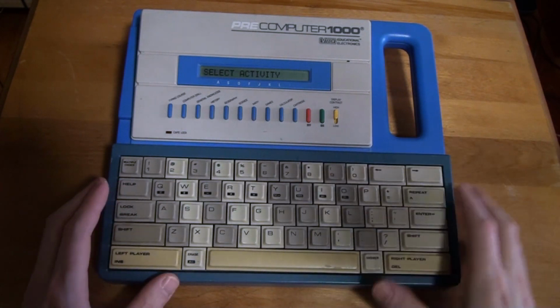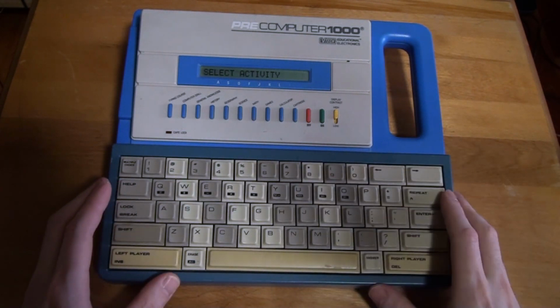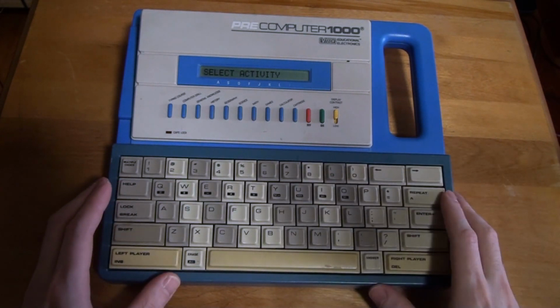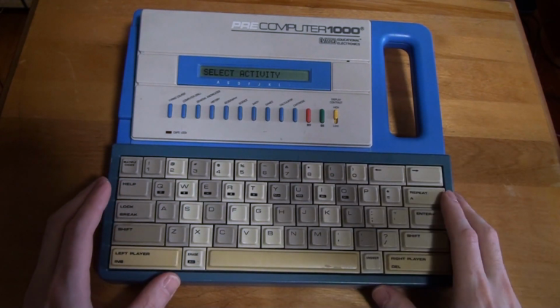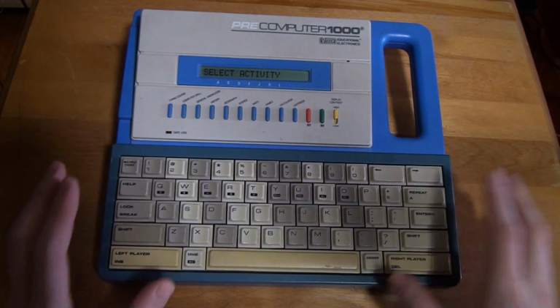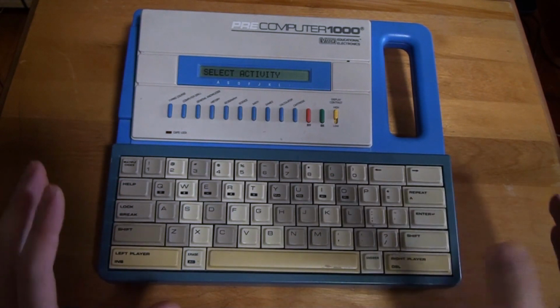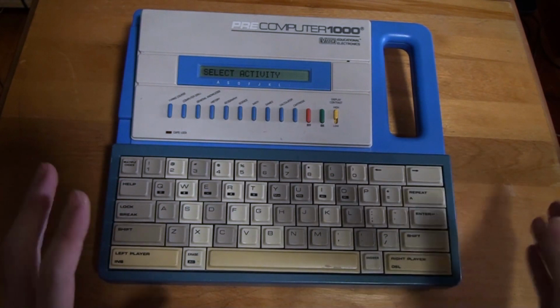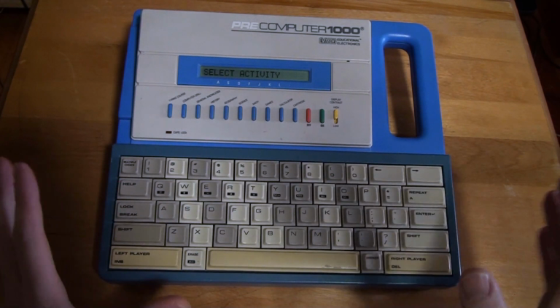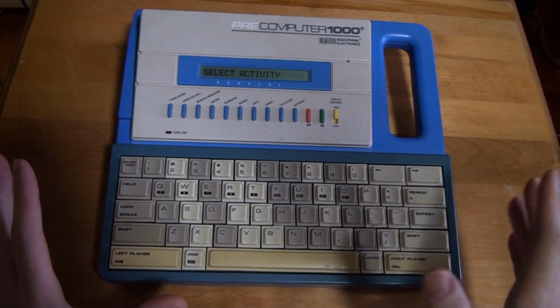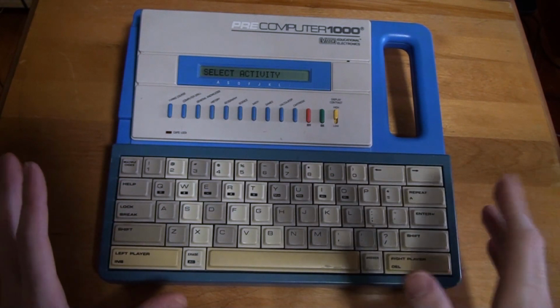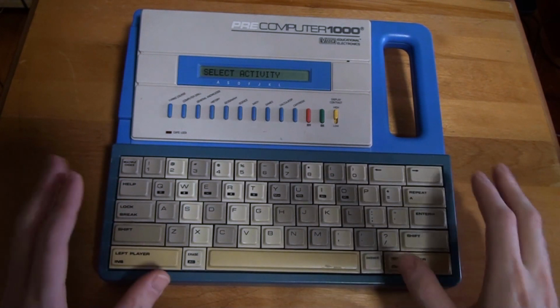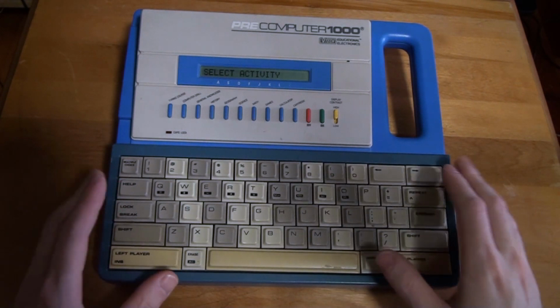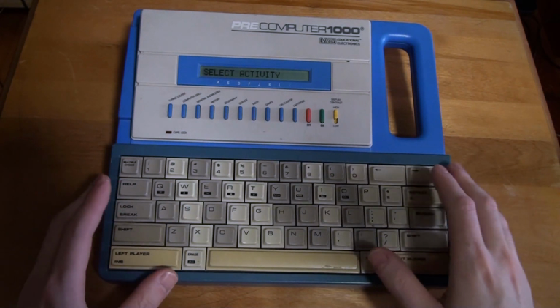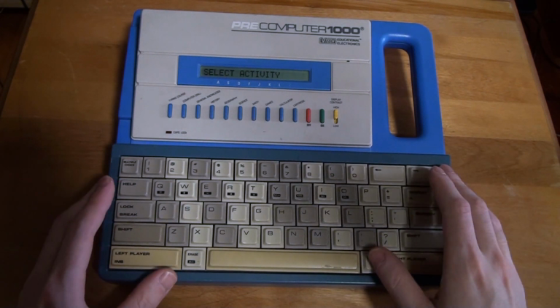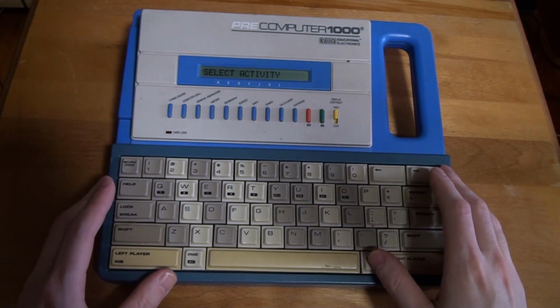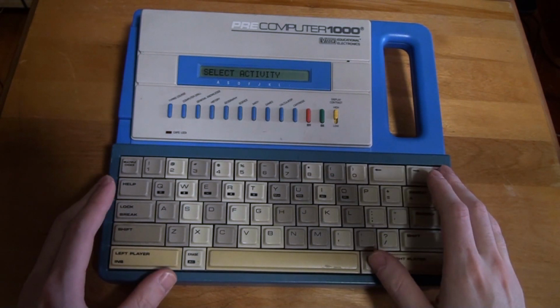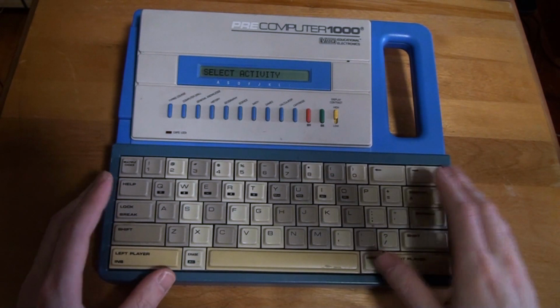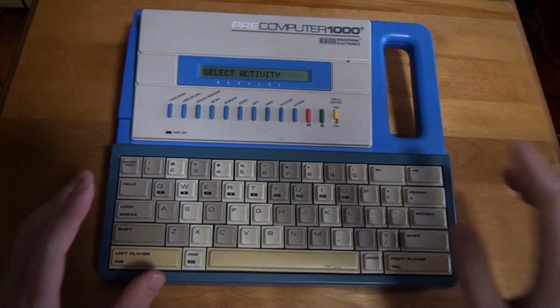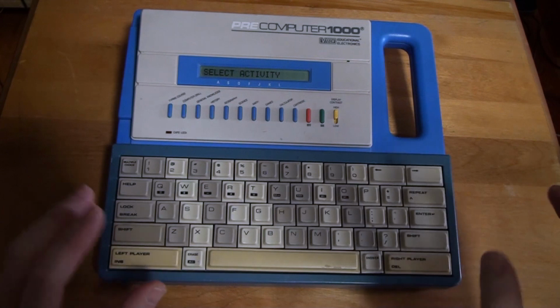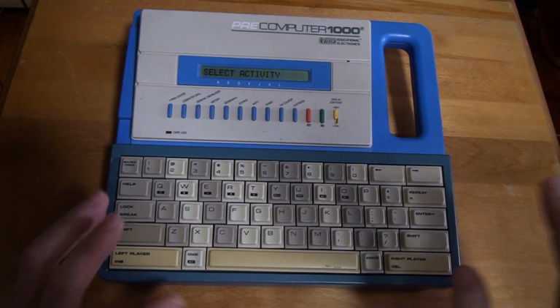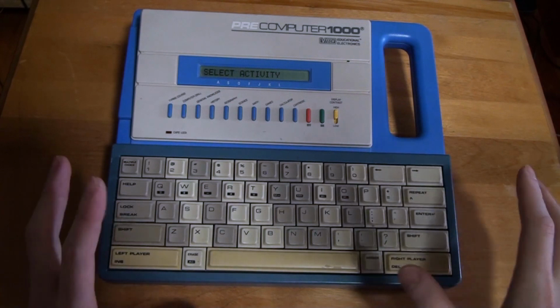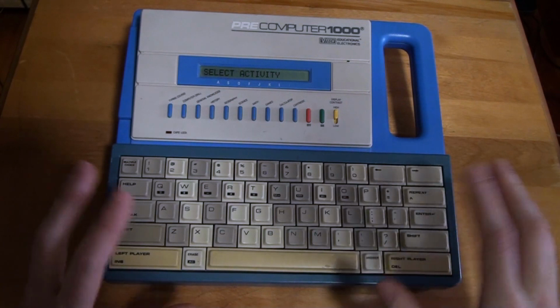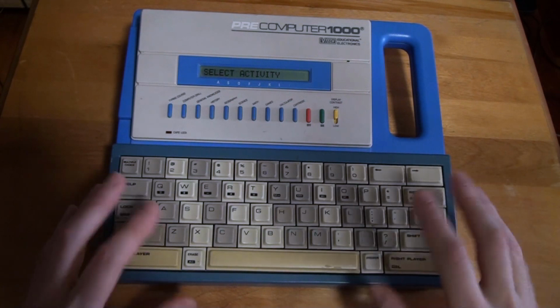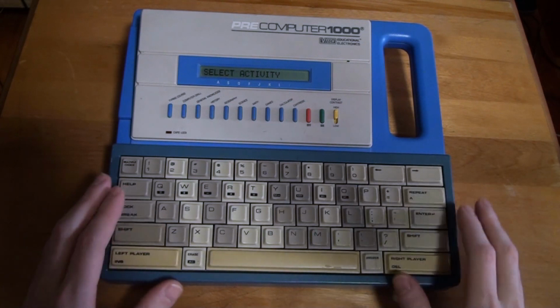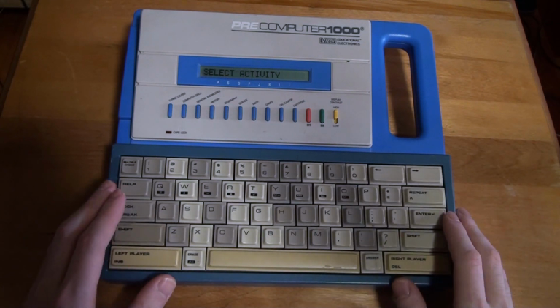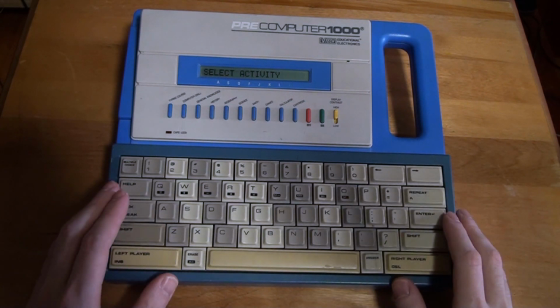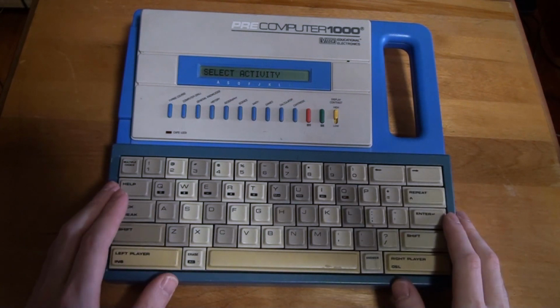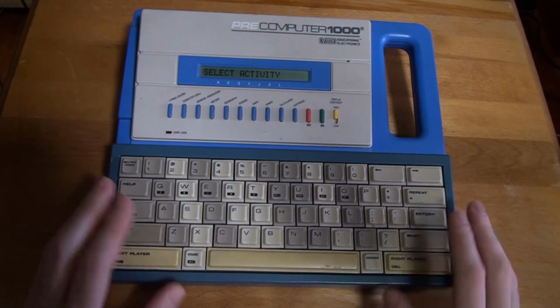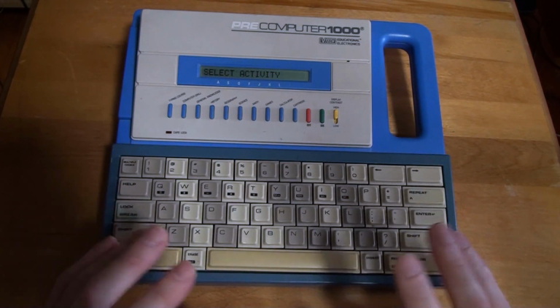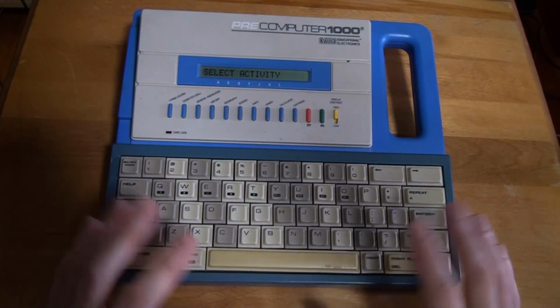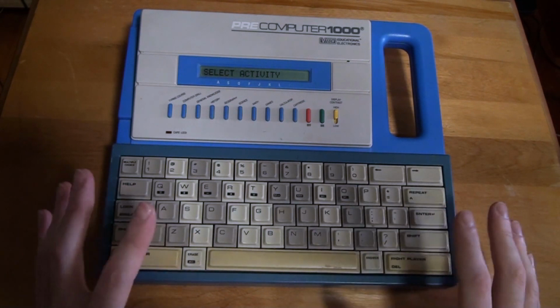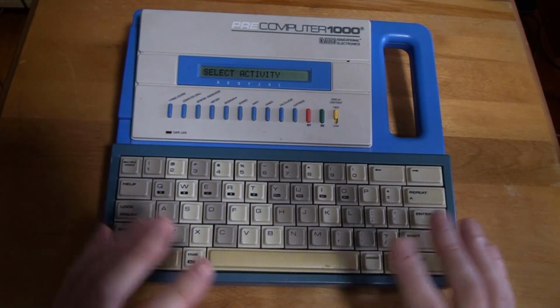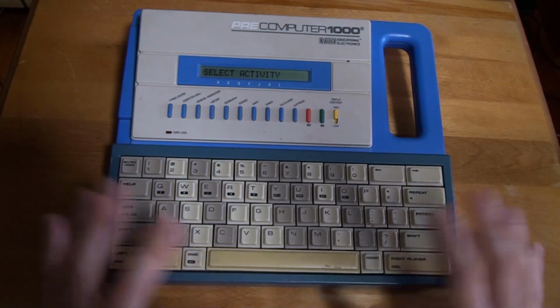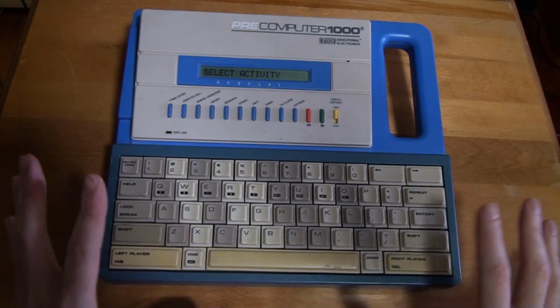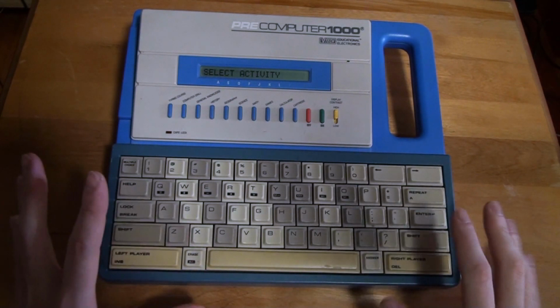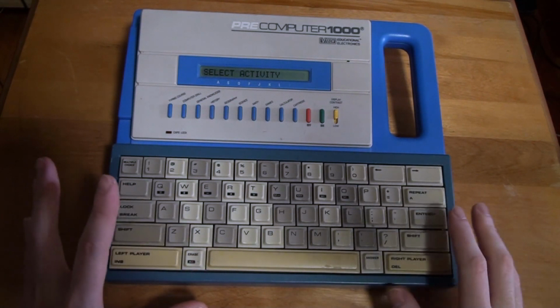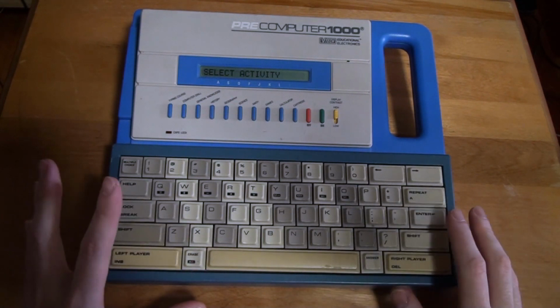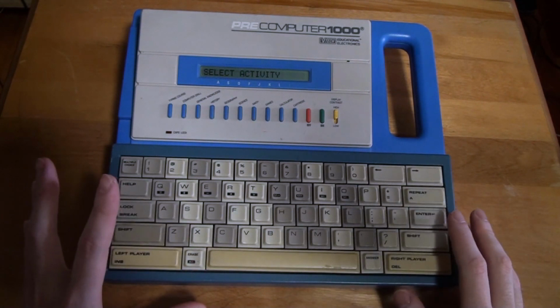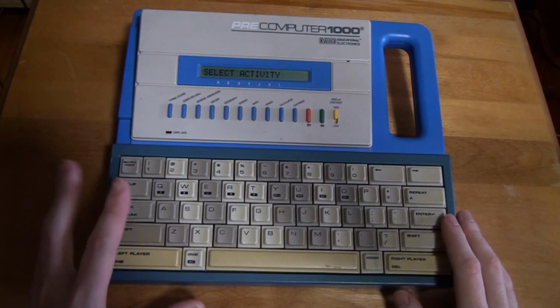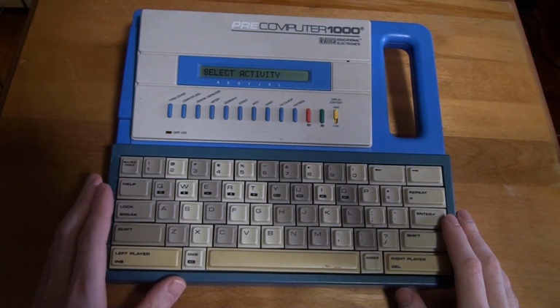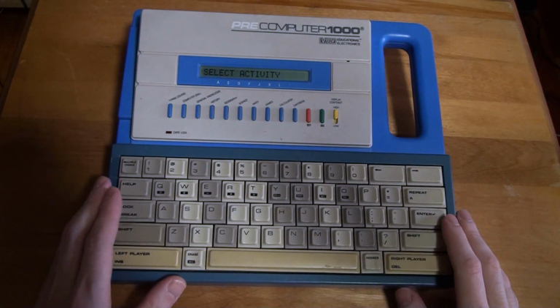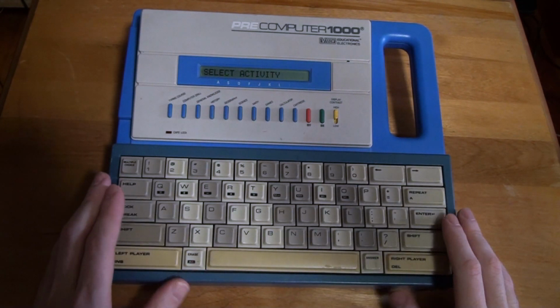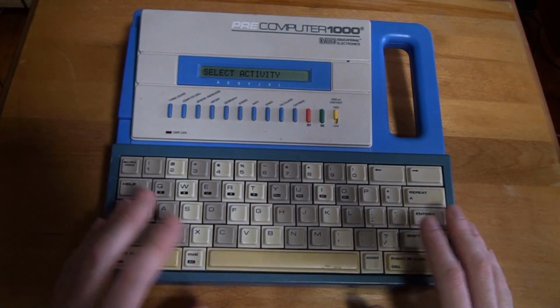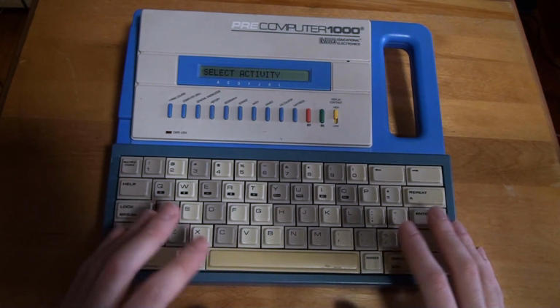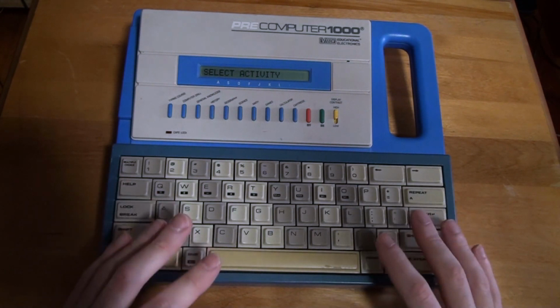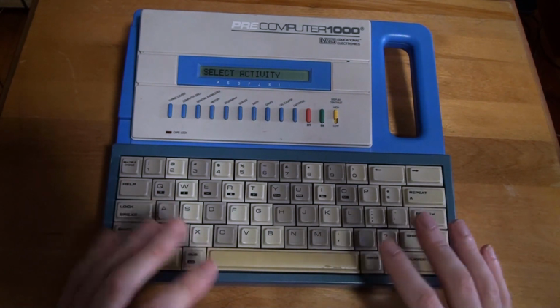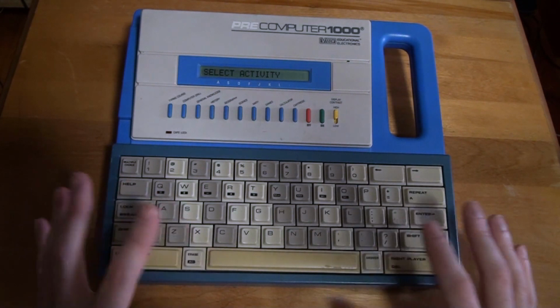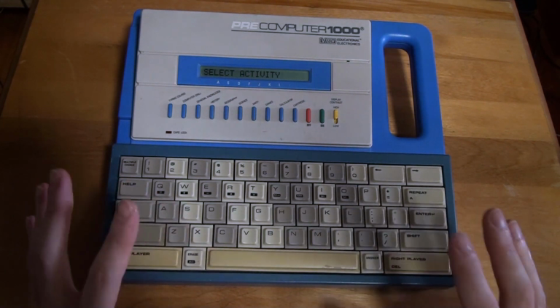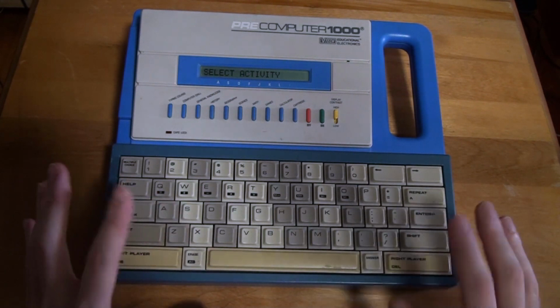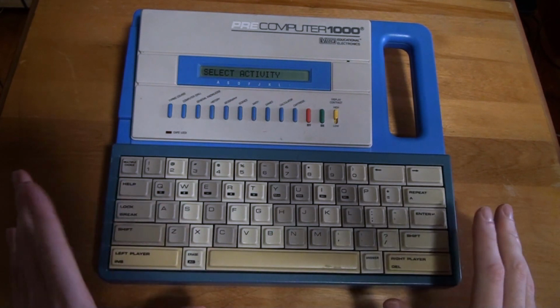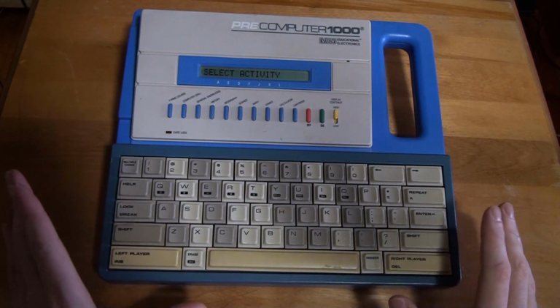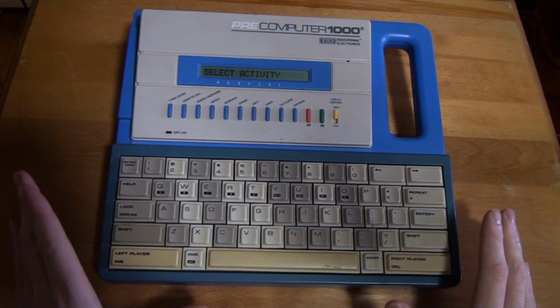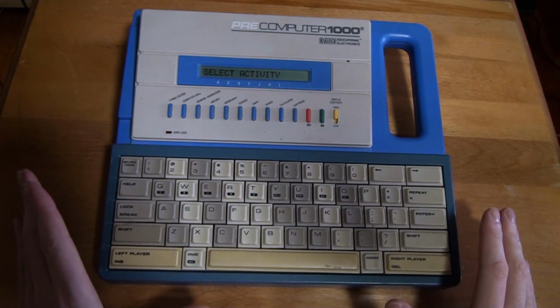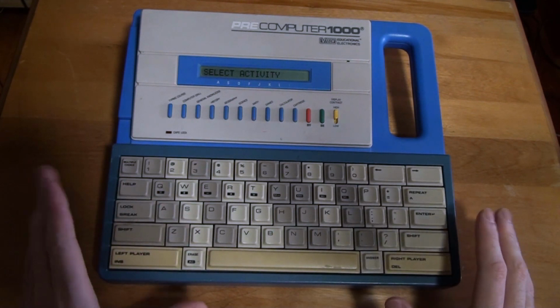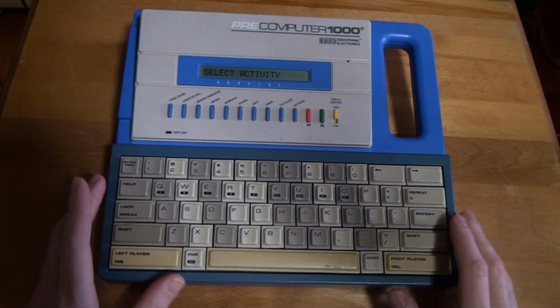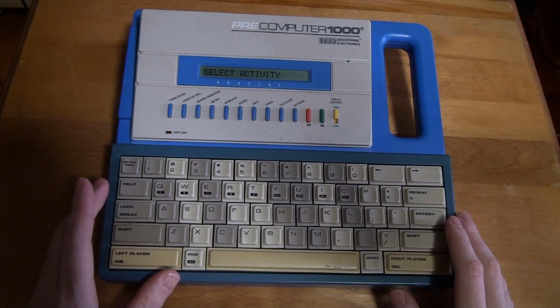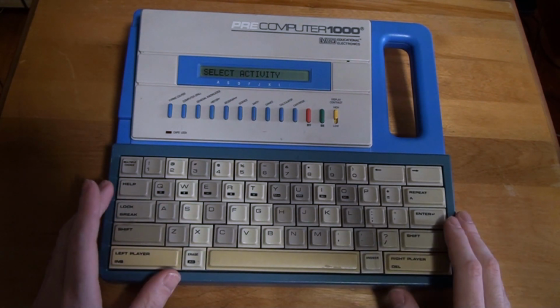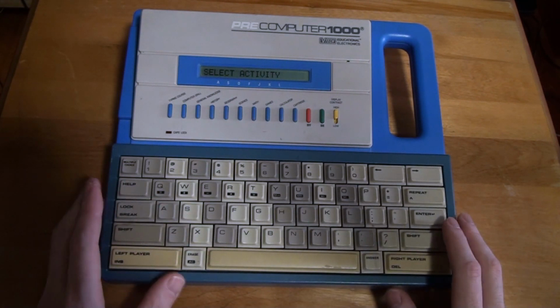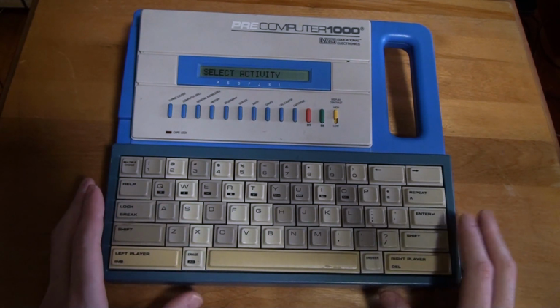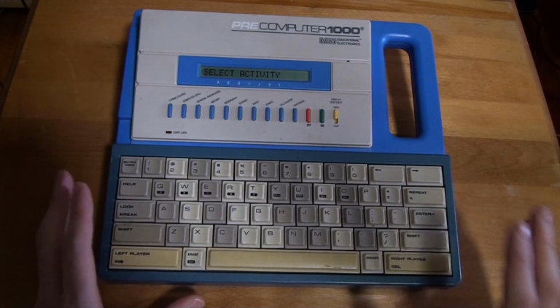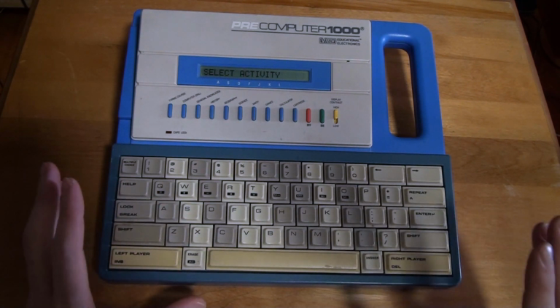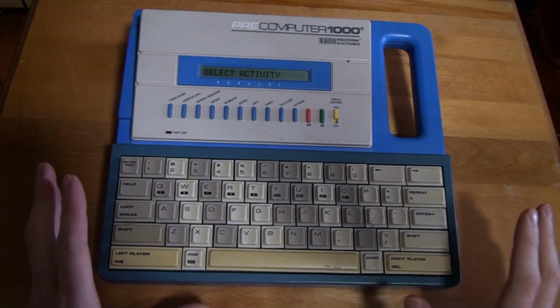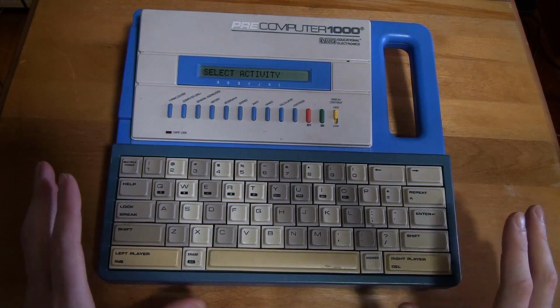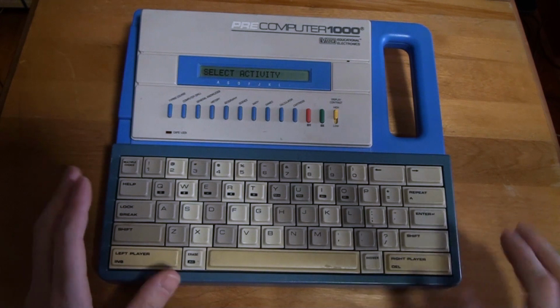I haven't heard that startup sound in a very long time. I have not played or used this thing for probably almost two decades.